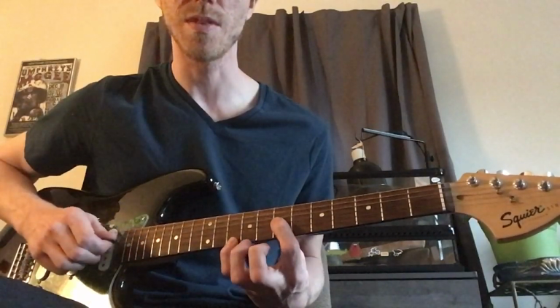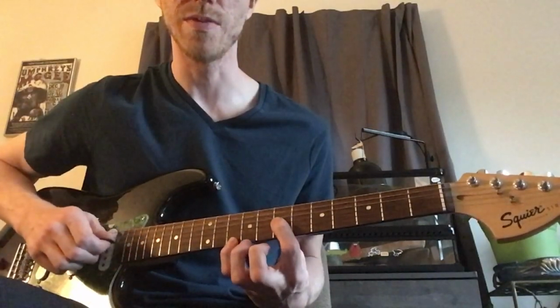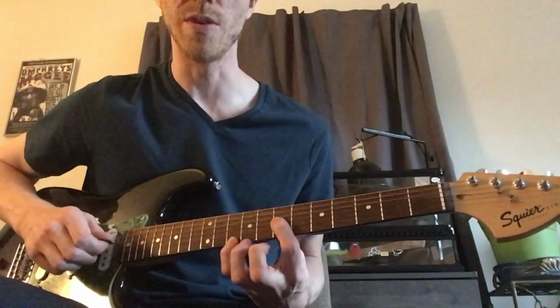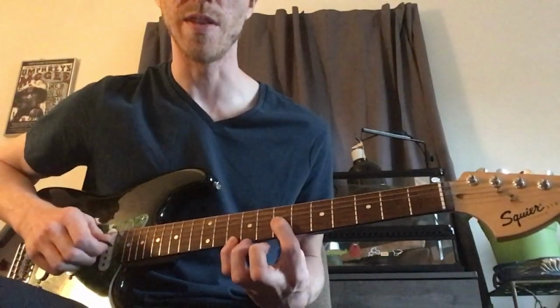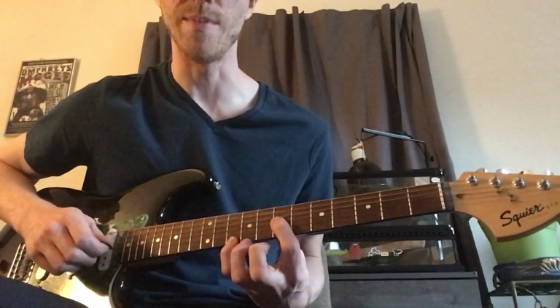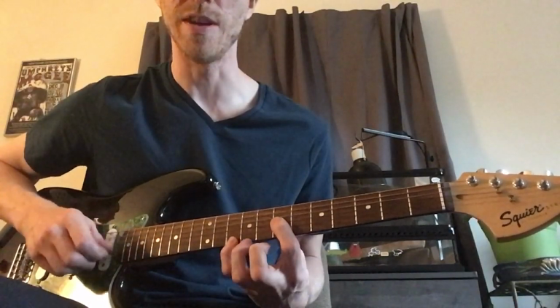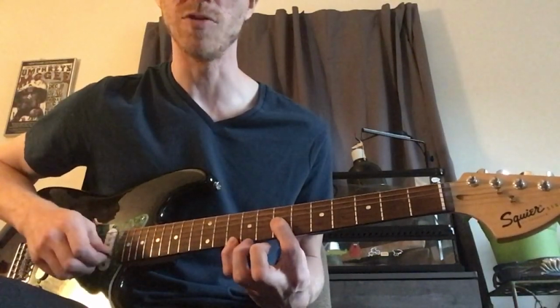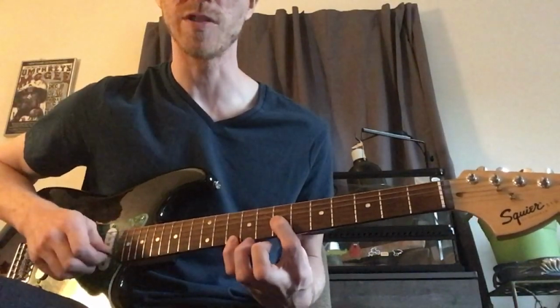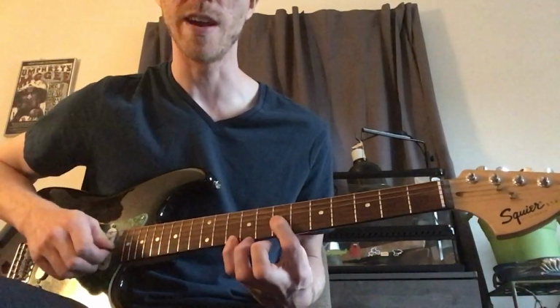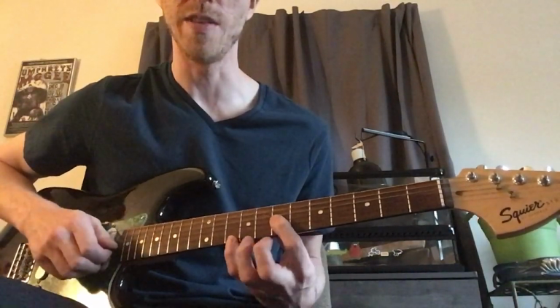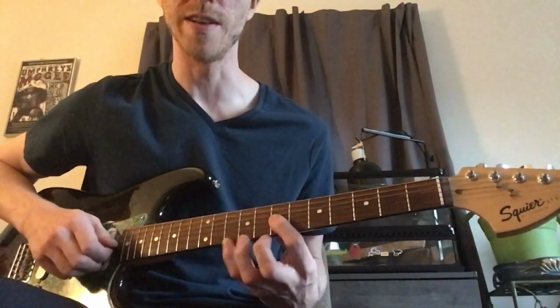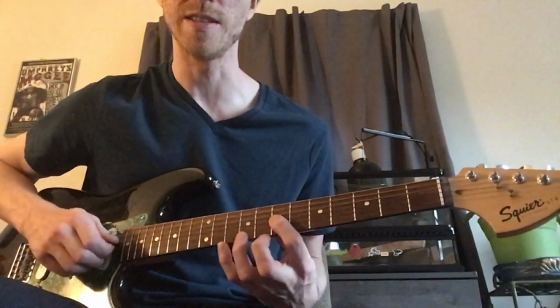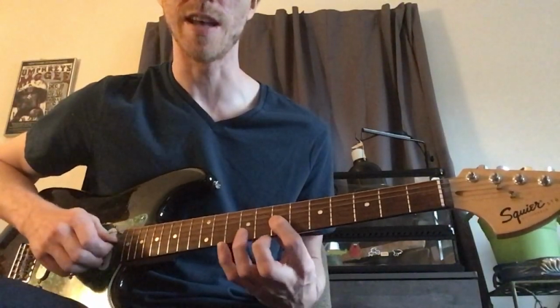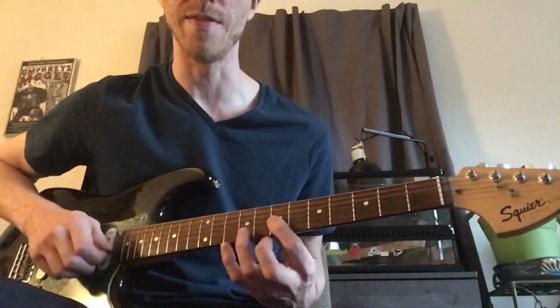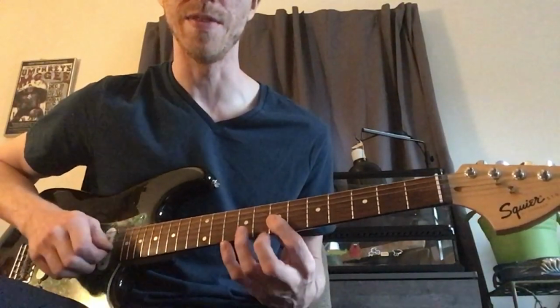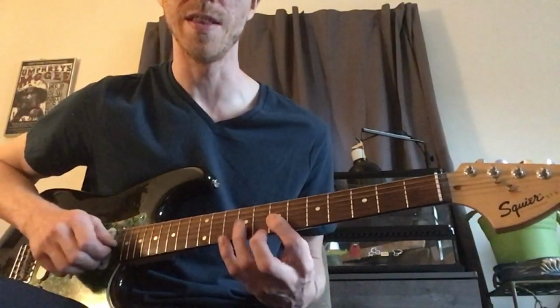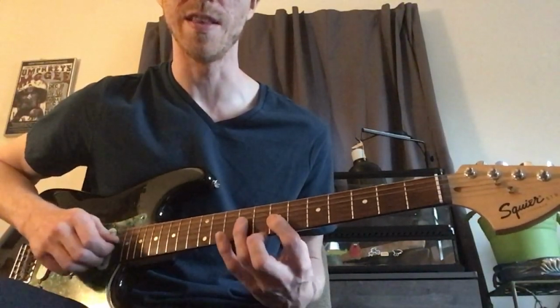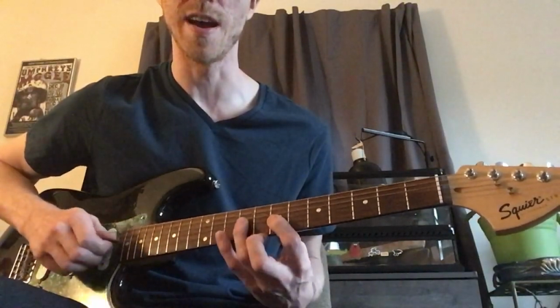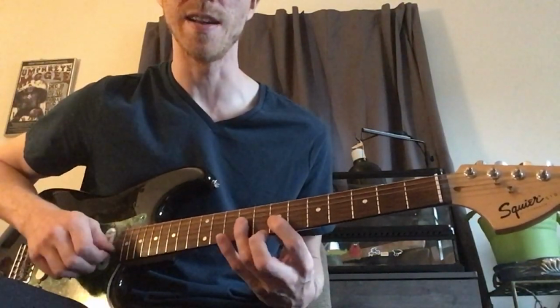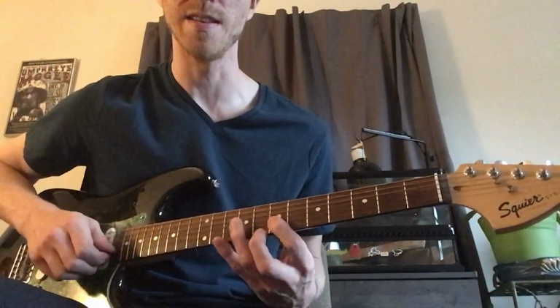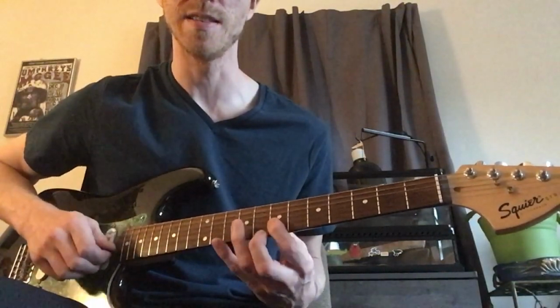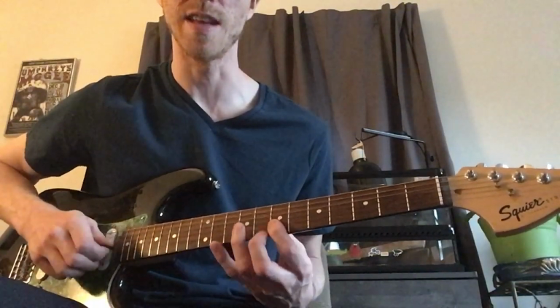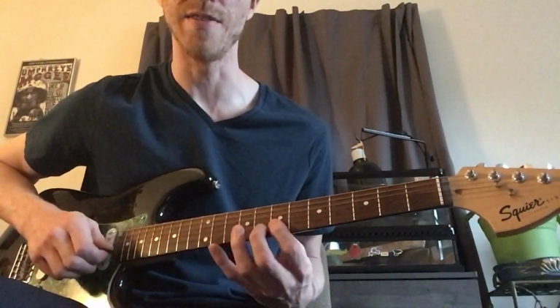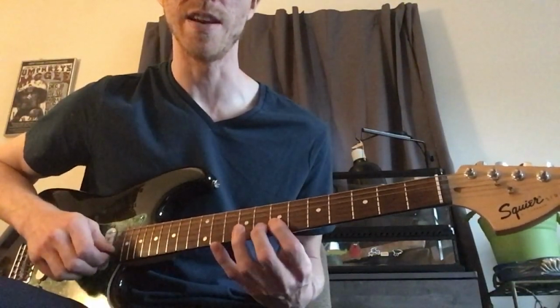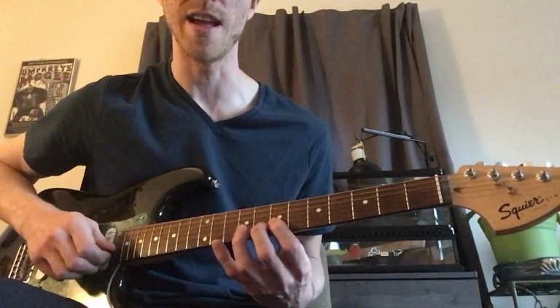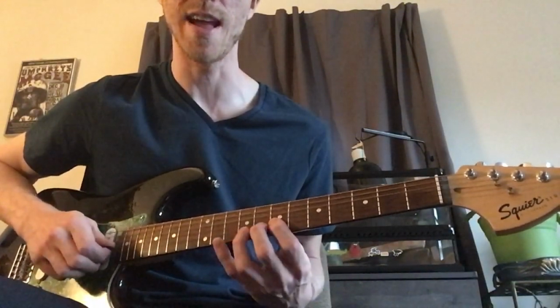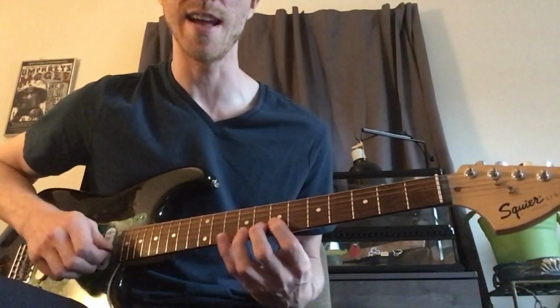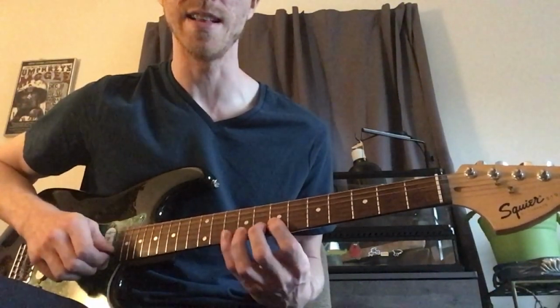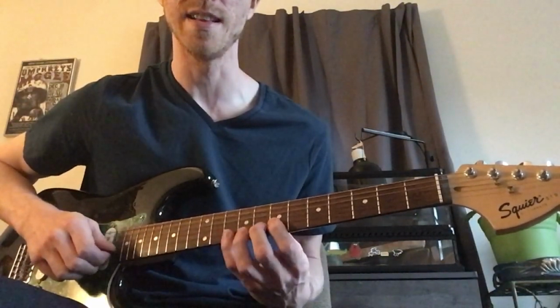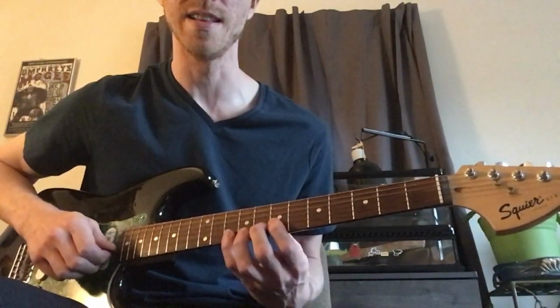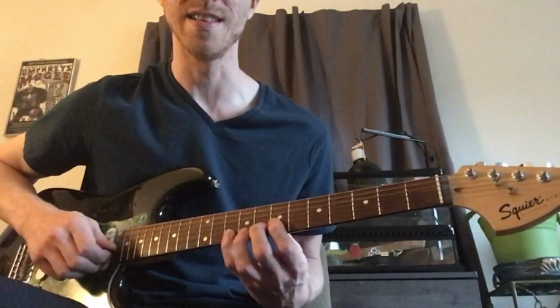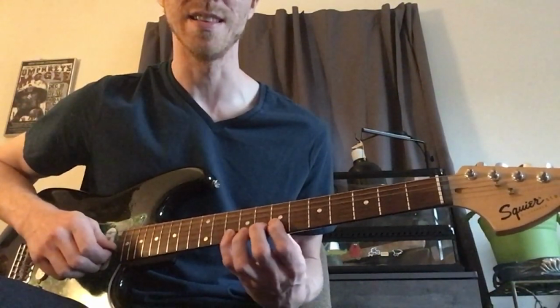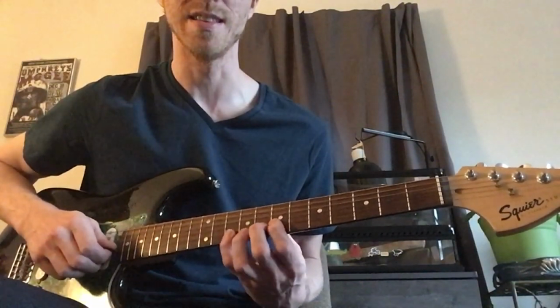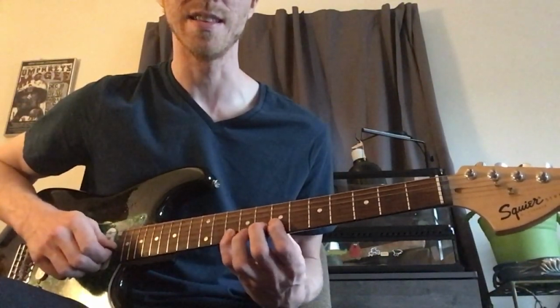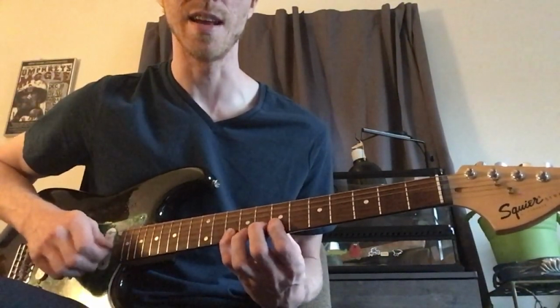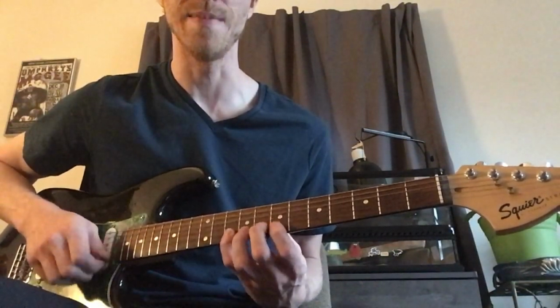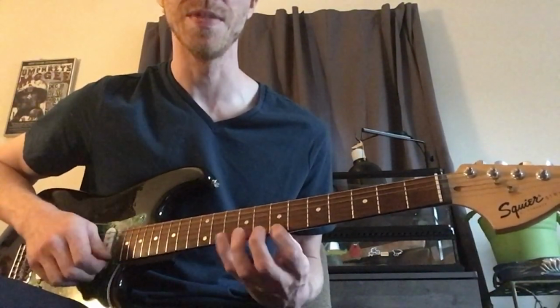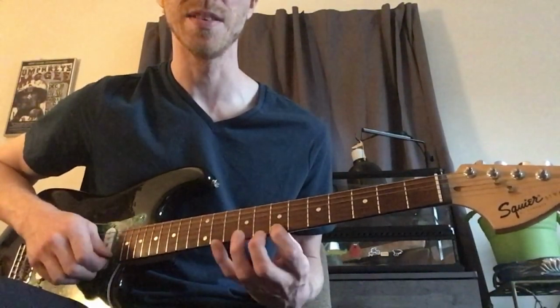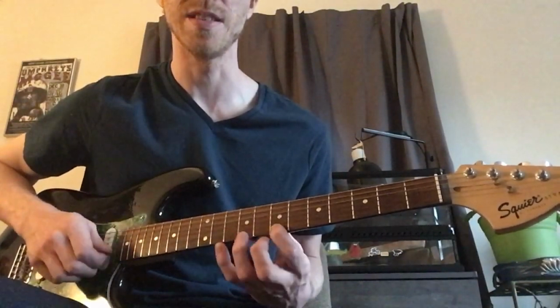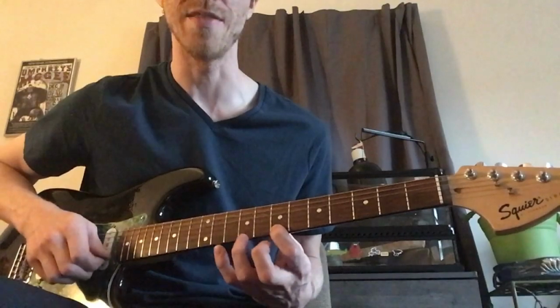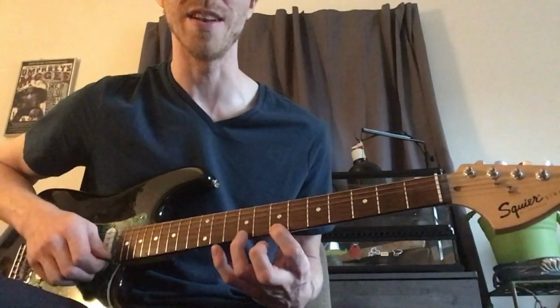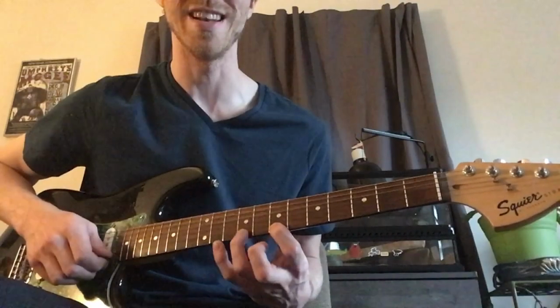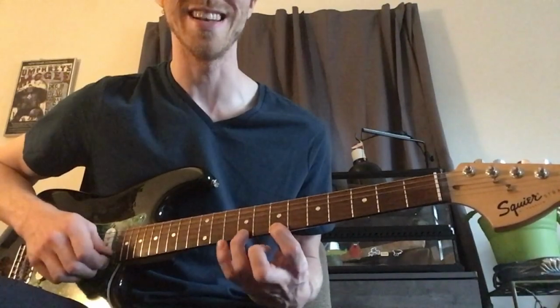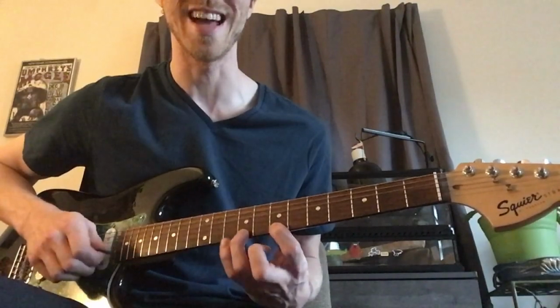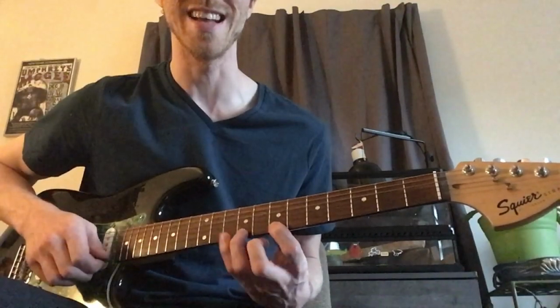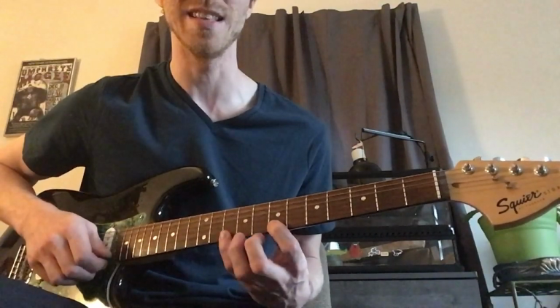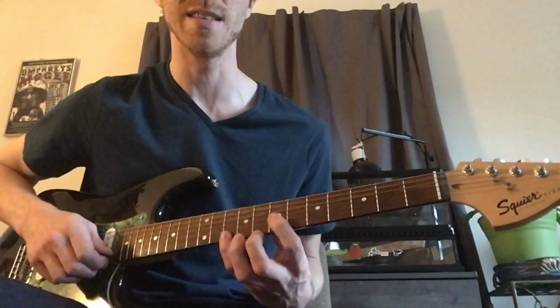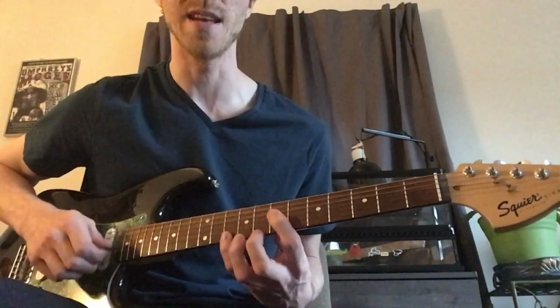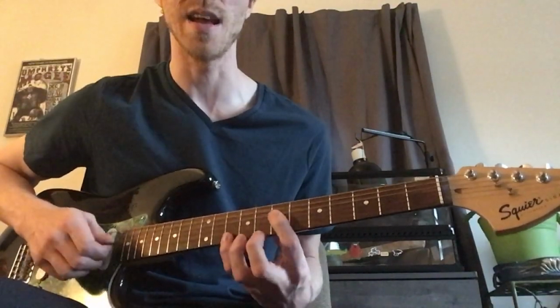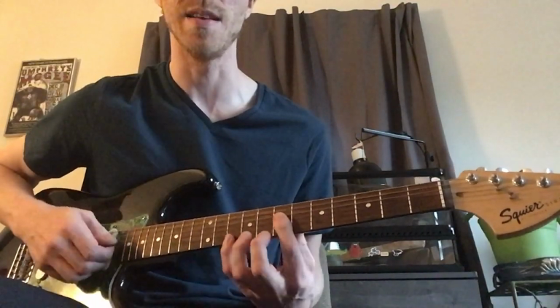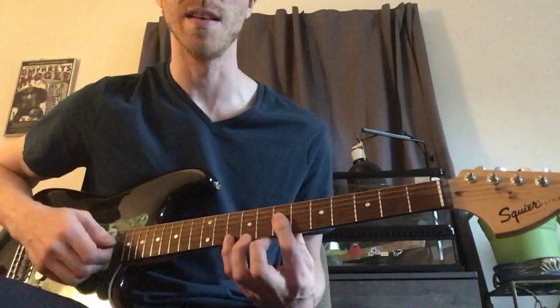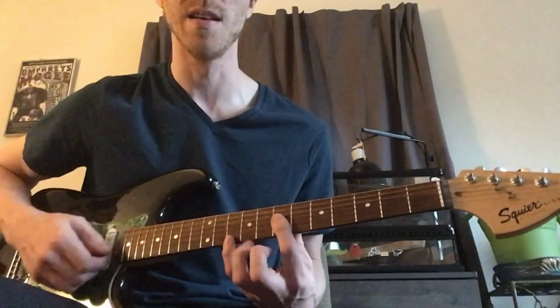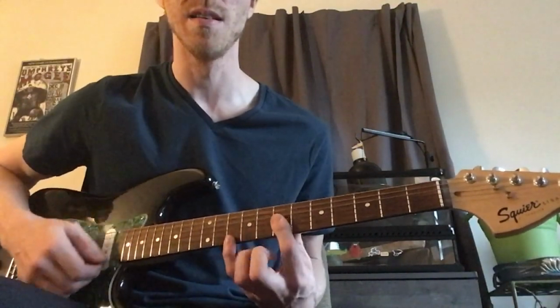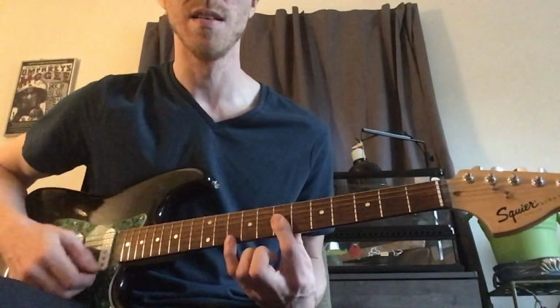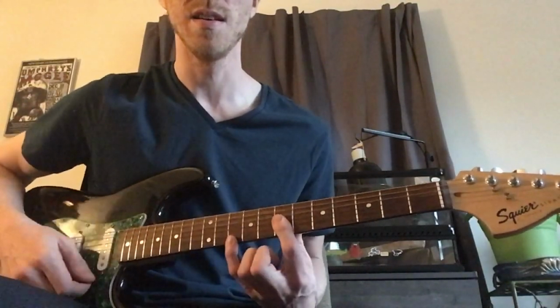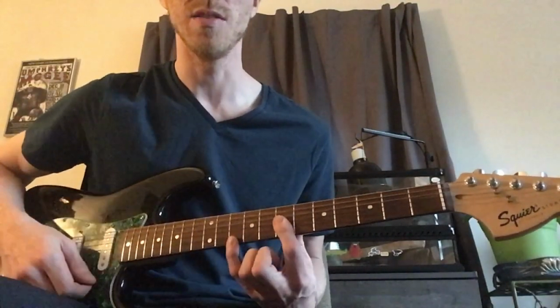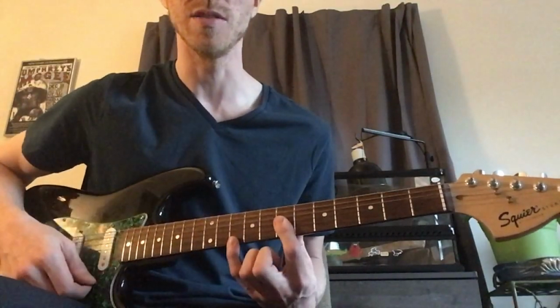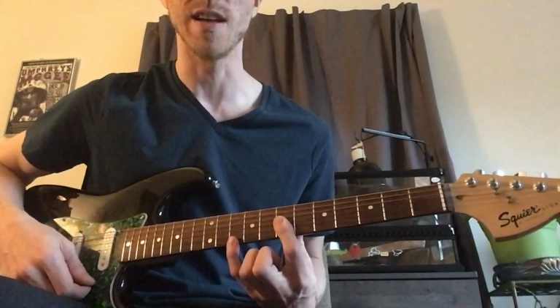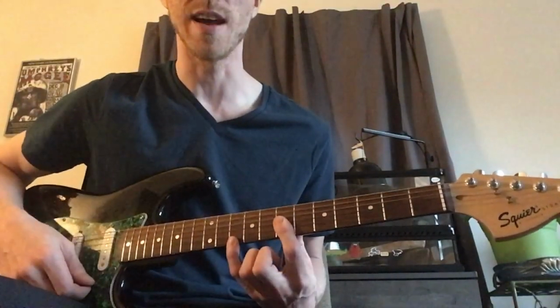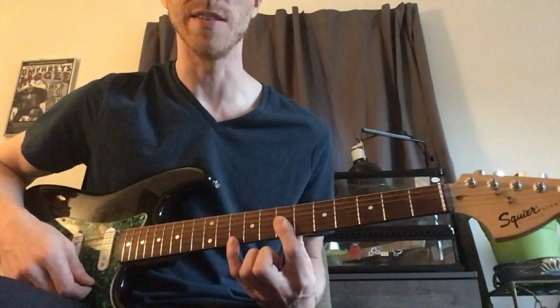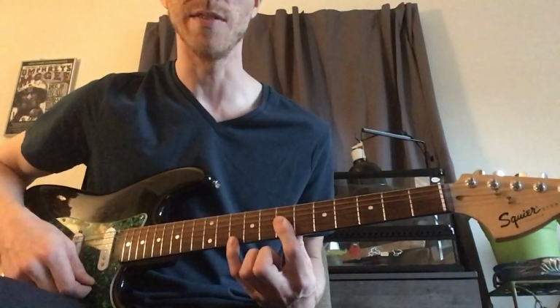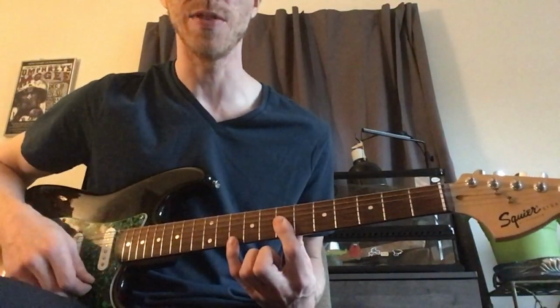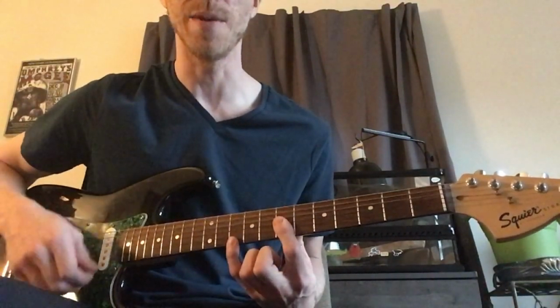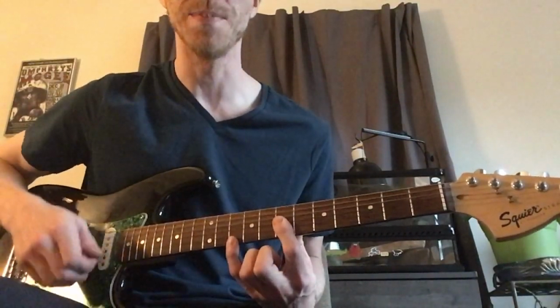You know that major scale? That's 7, 9, 7, 8, 10, 7, 9, 10. There's the octave right there.